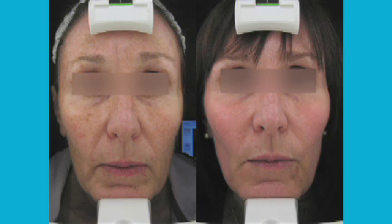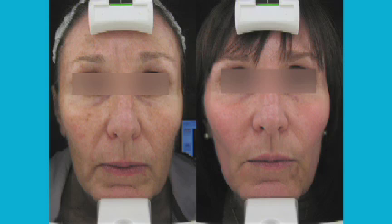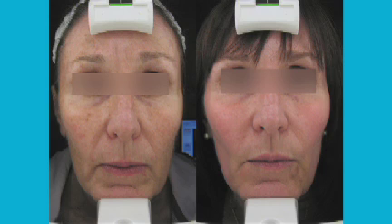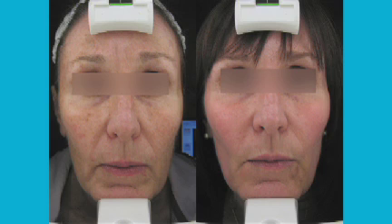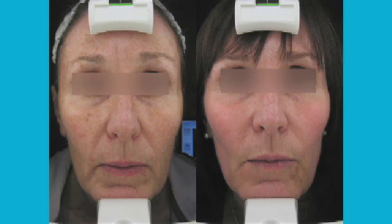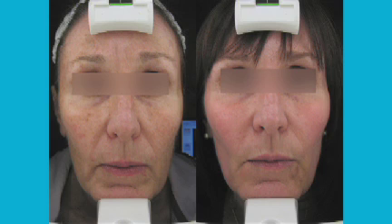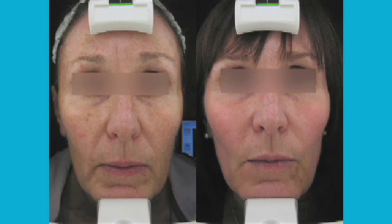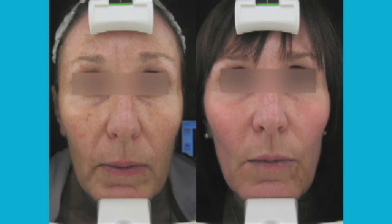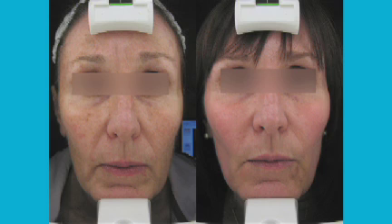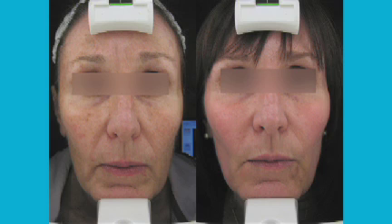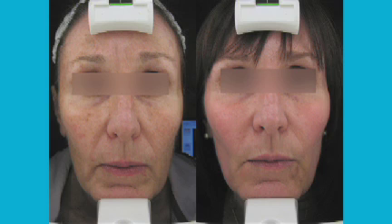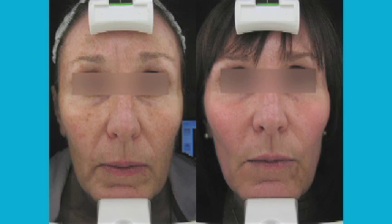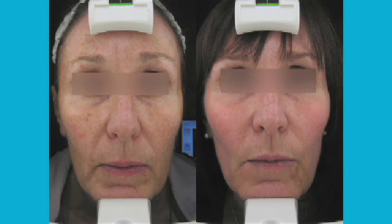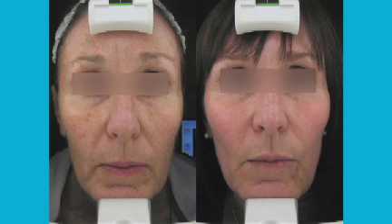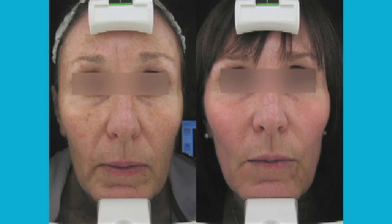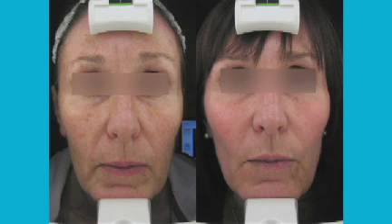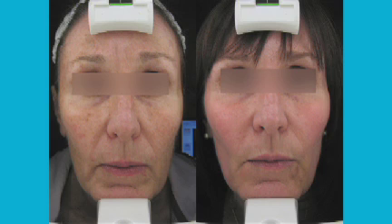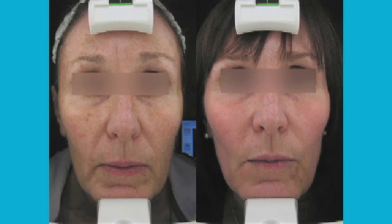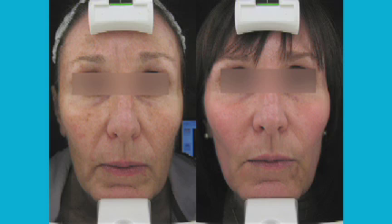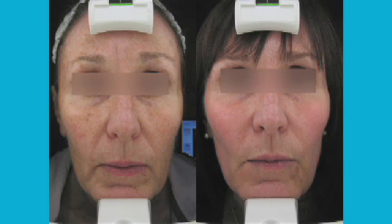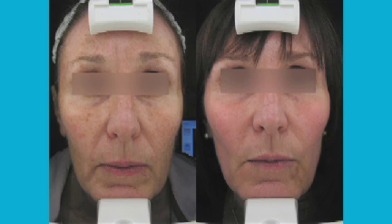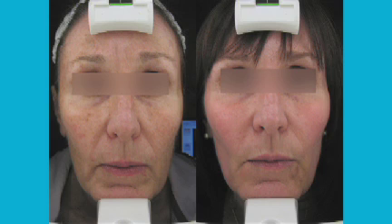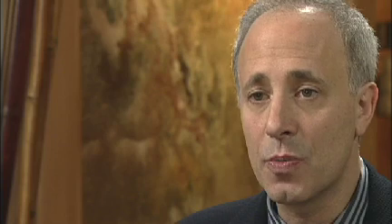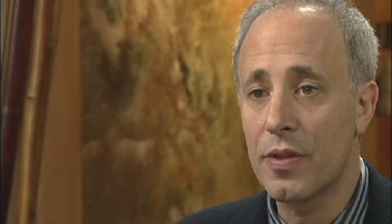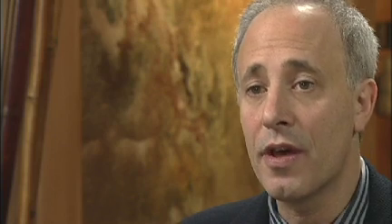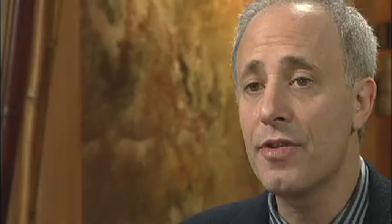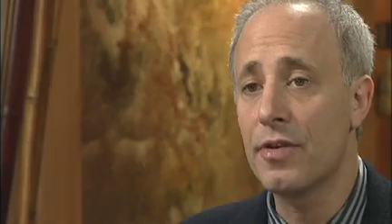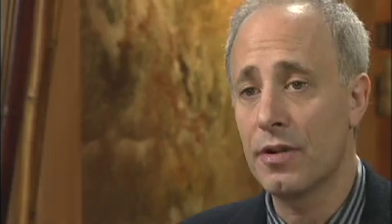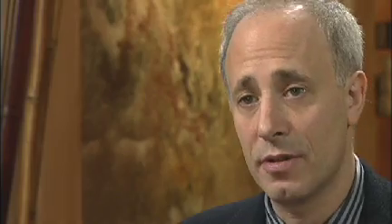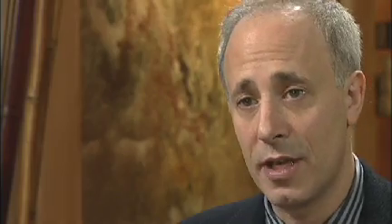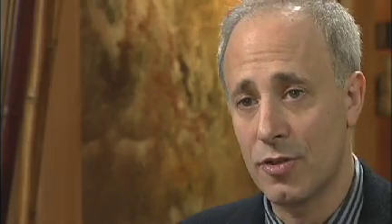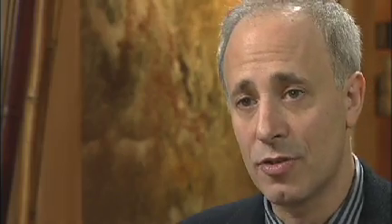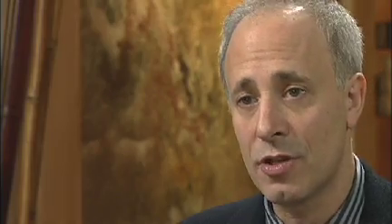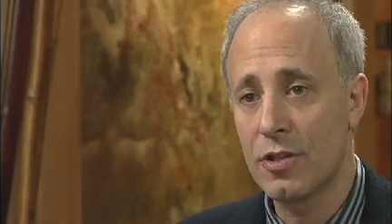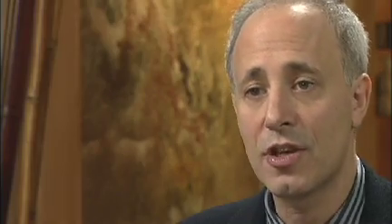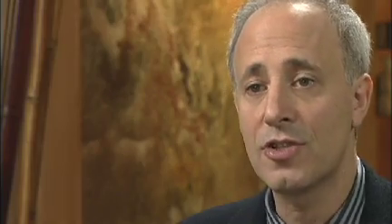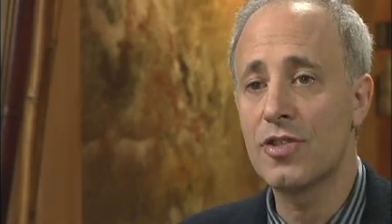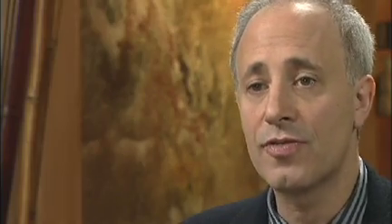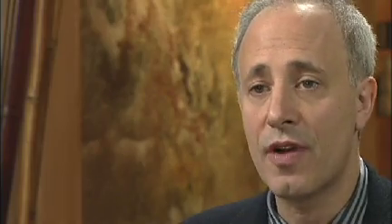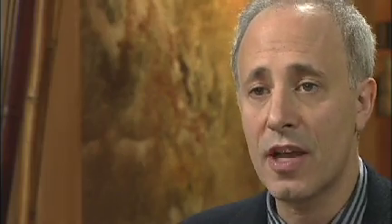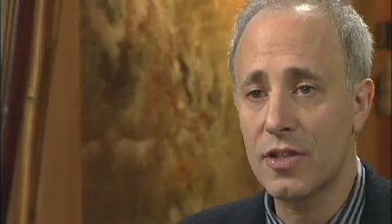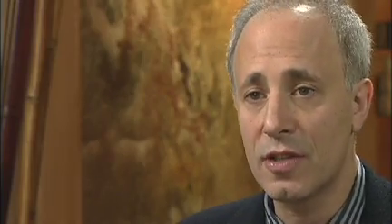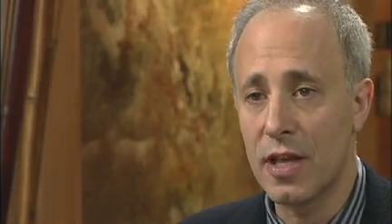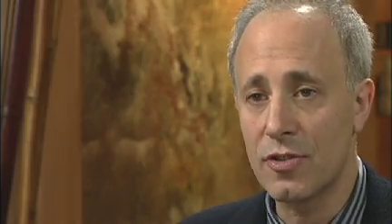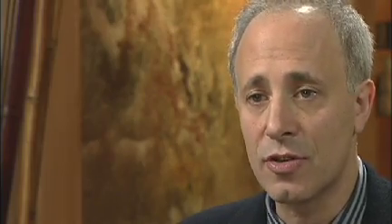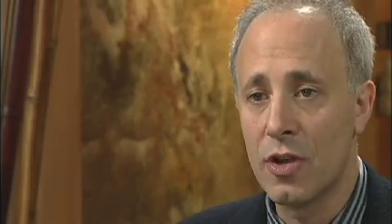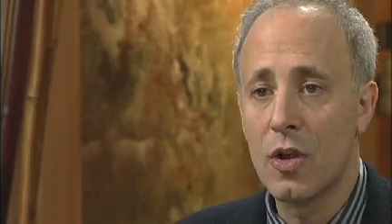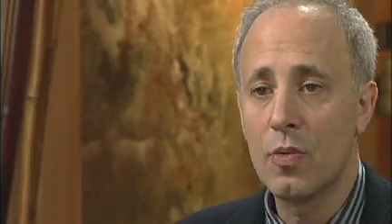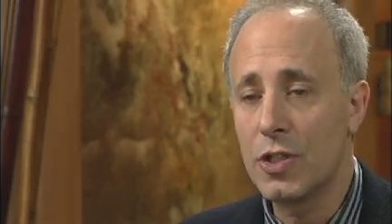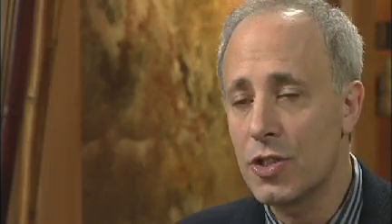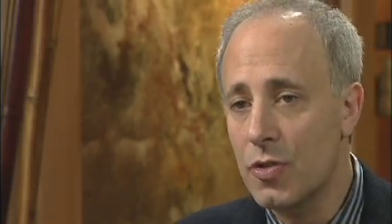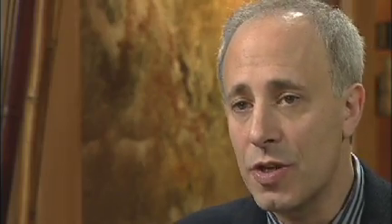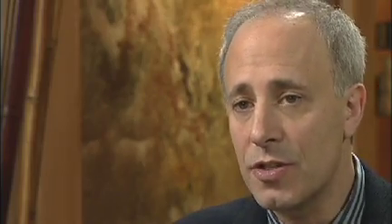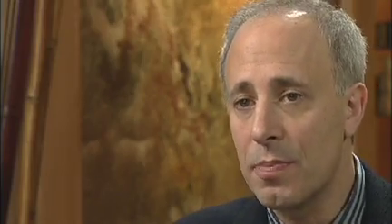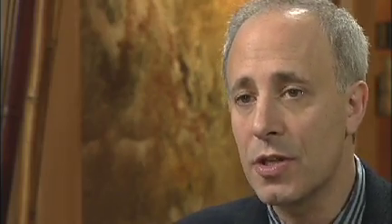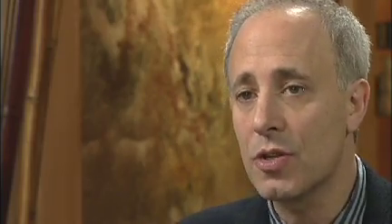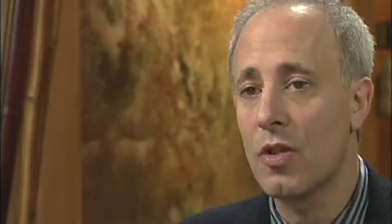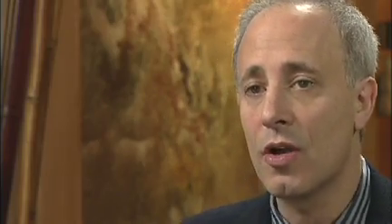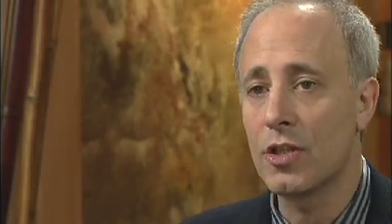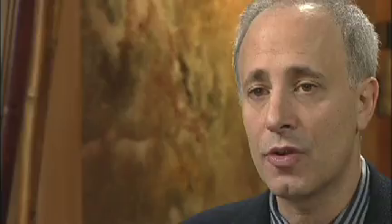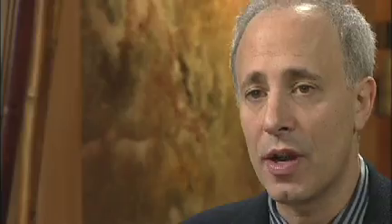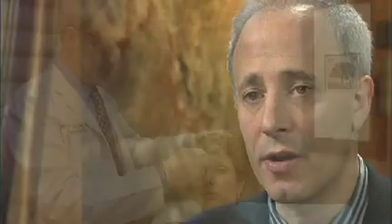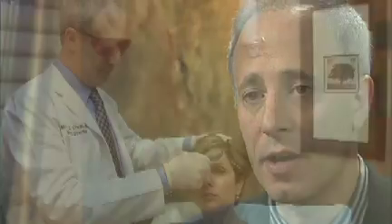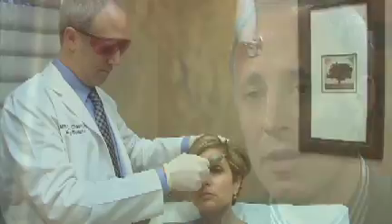Very commonly, we'll use this device in combination with other lasers, such as the Fraxel laser, which treats in much larger areas.